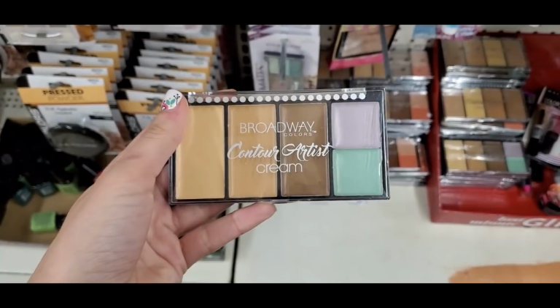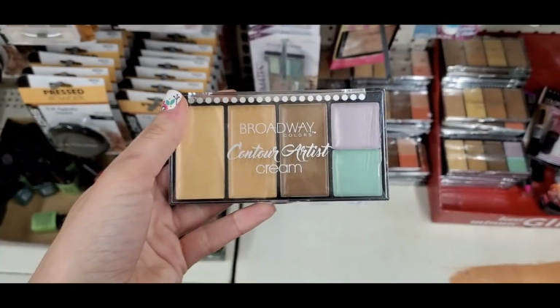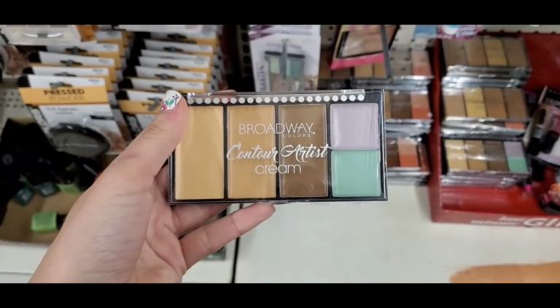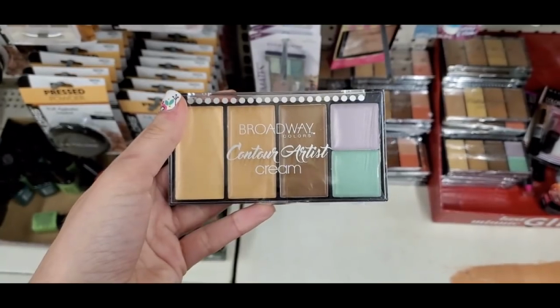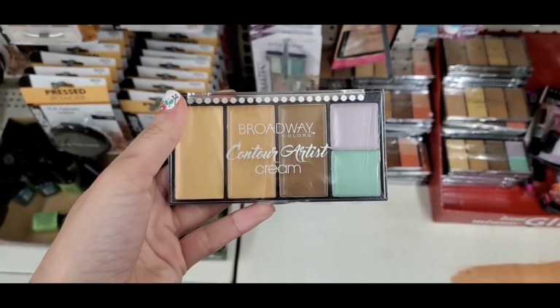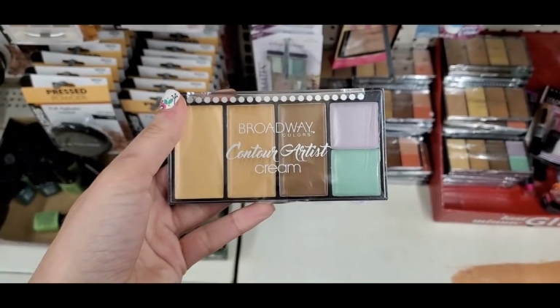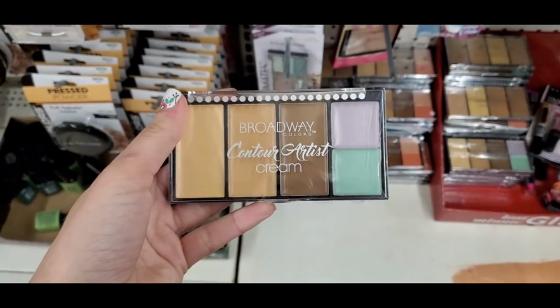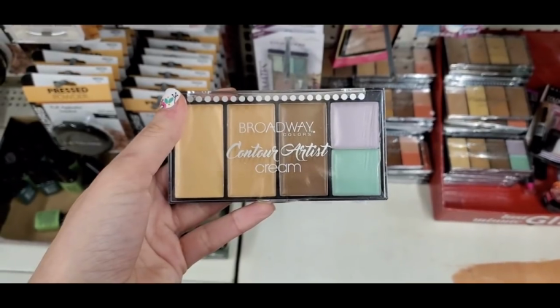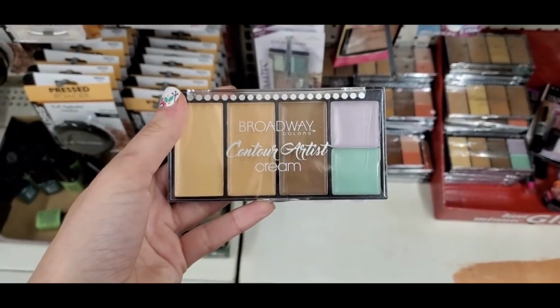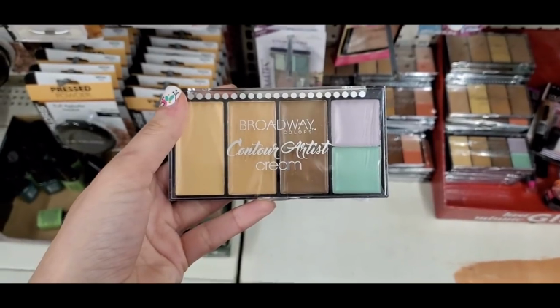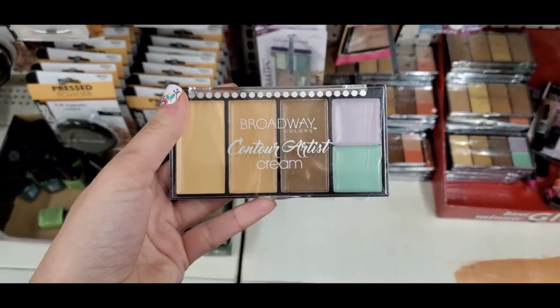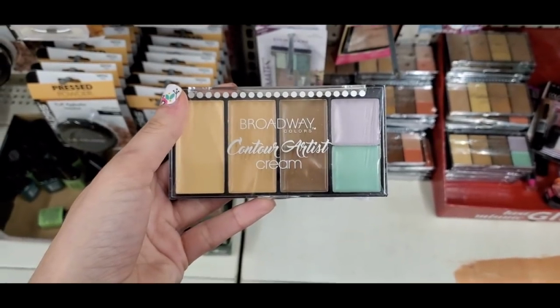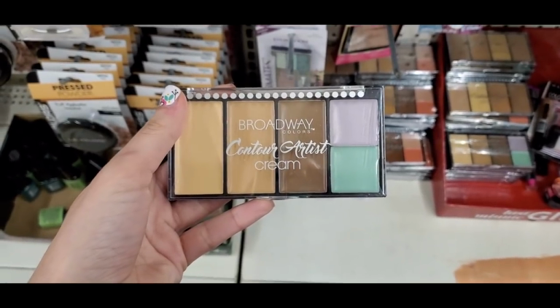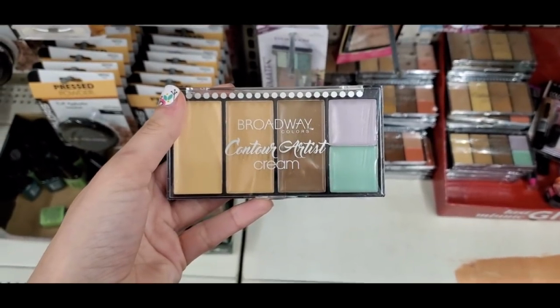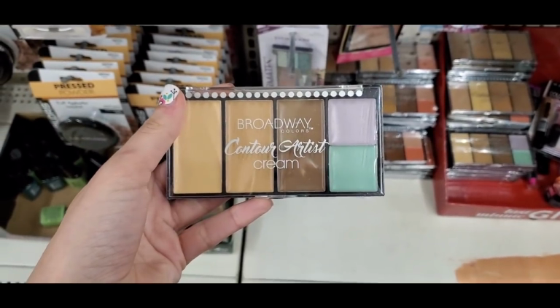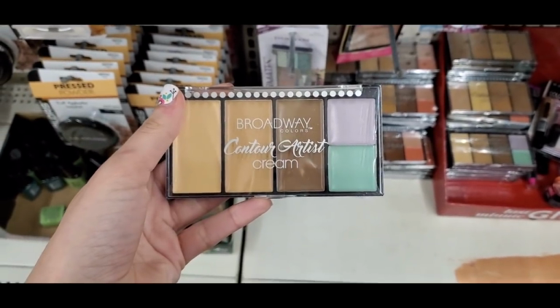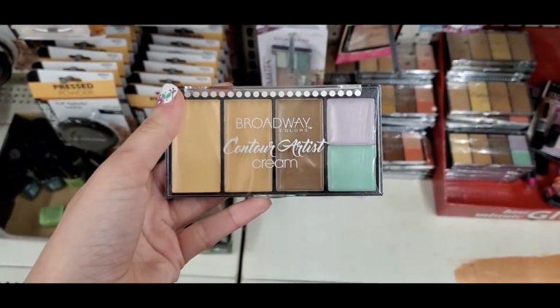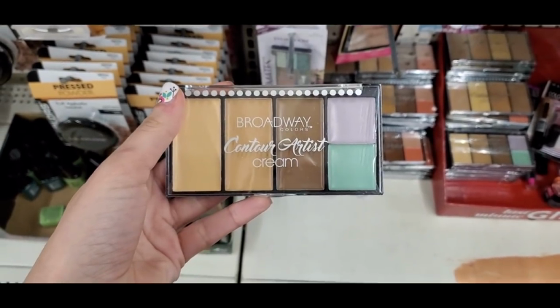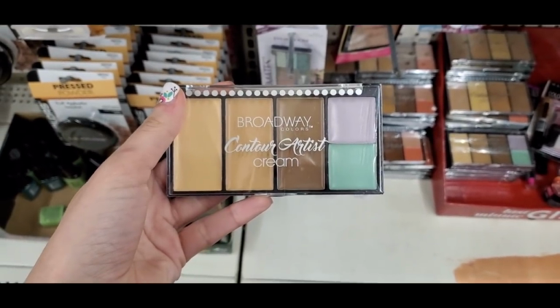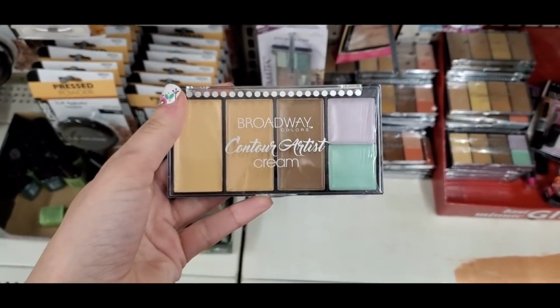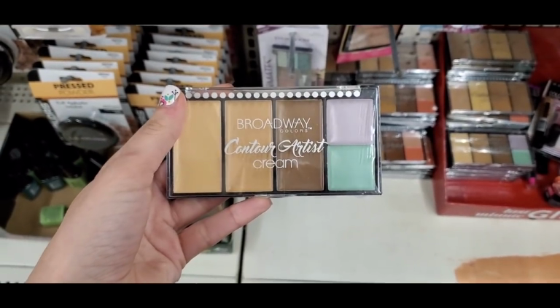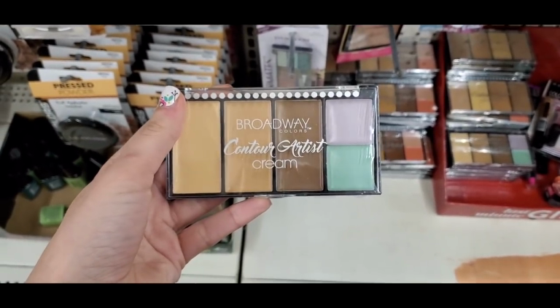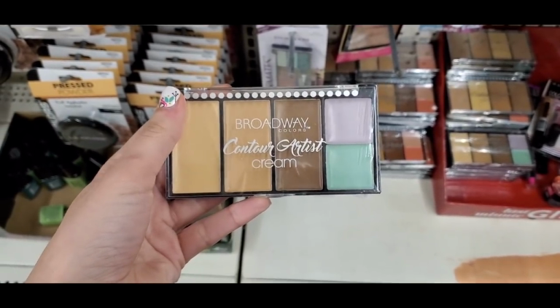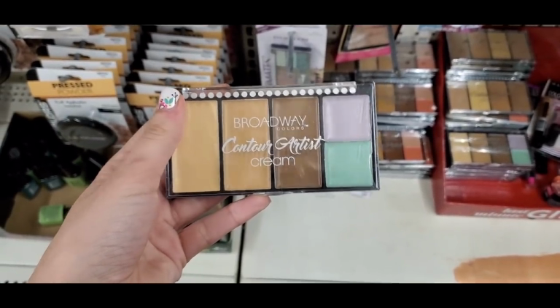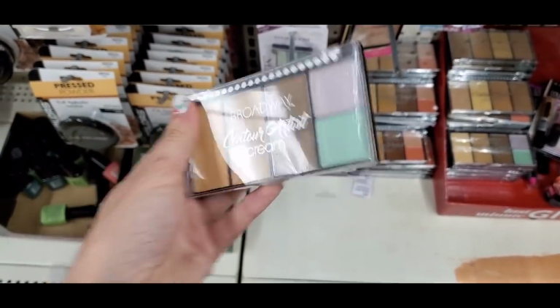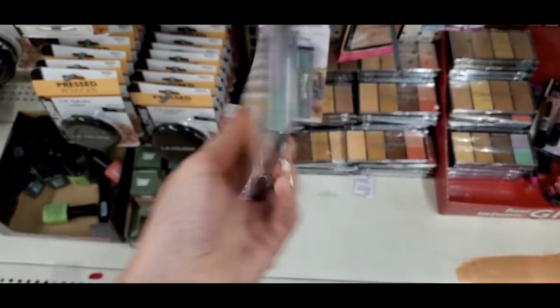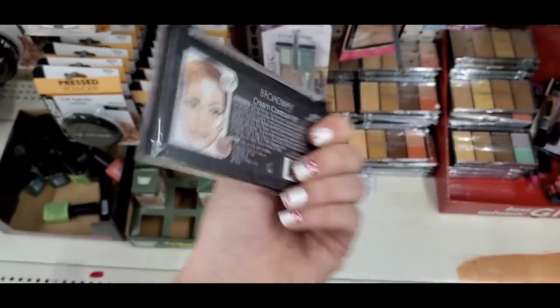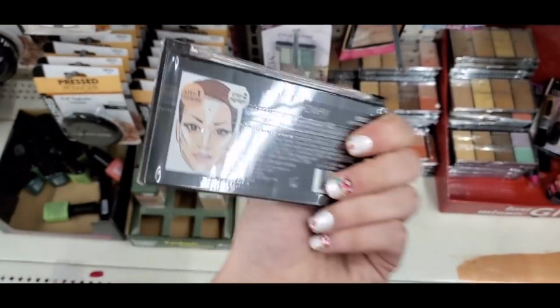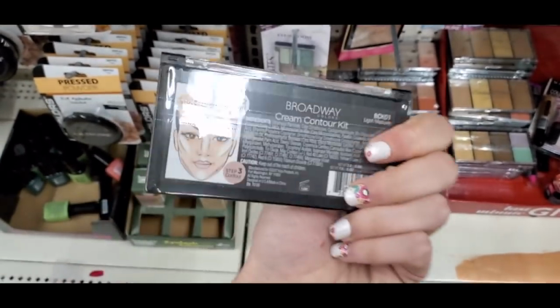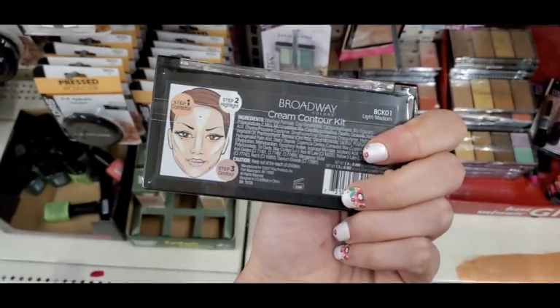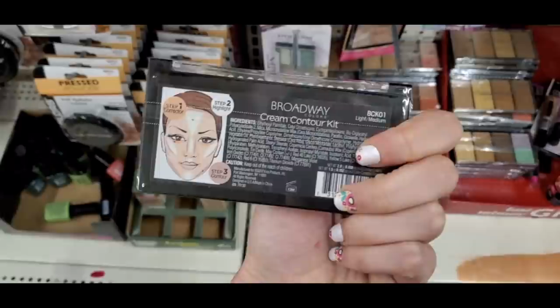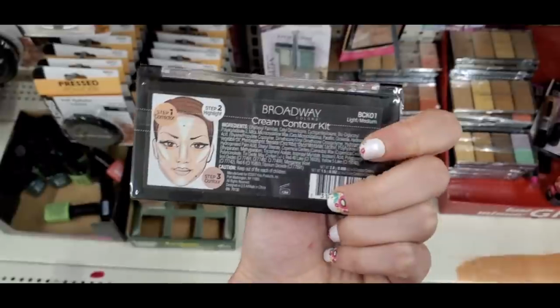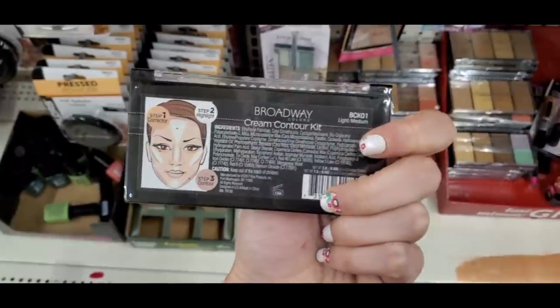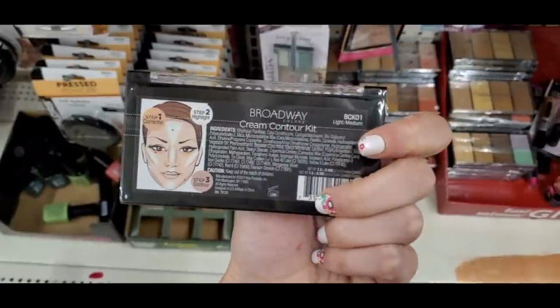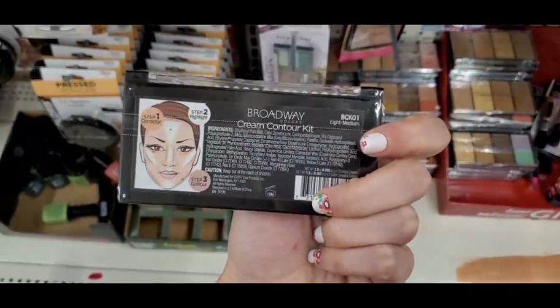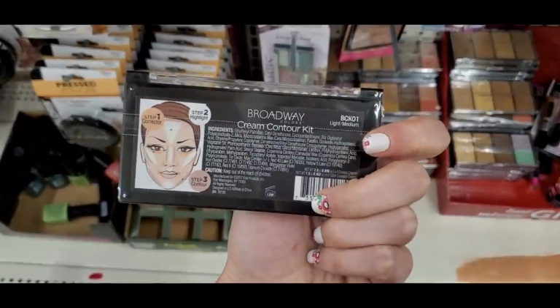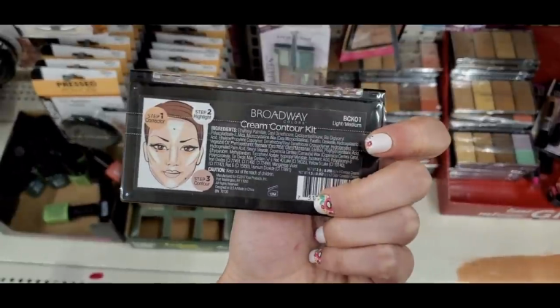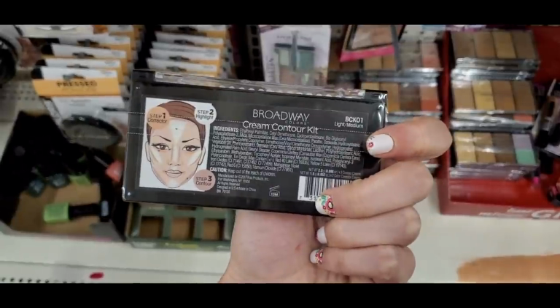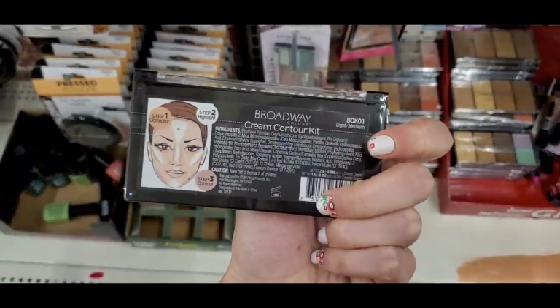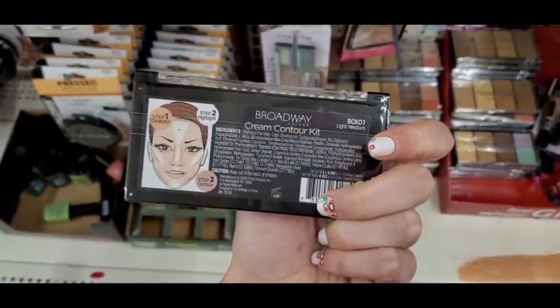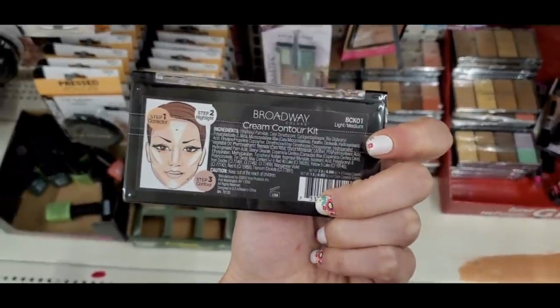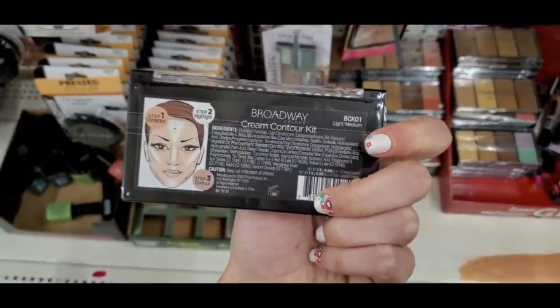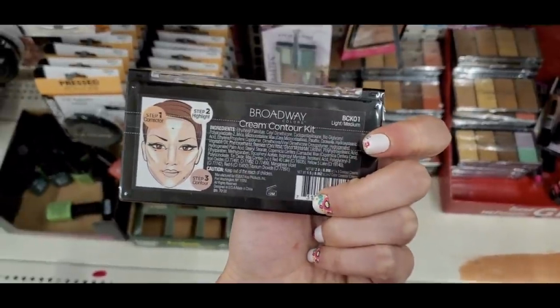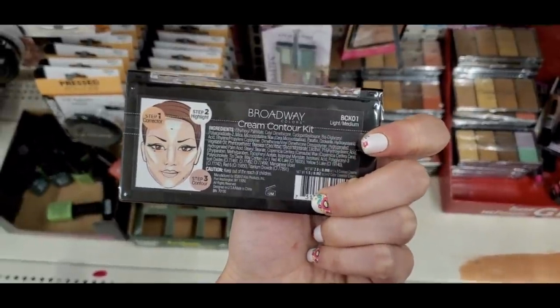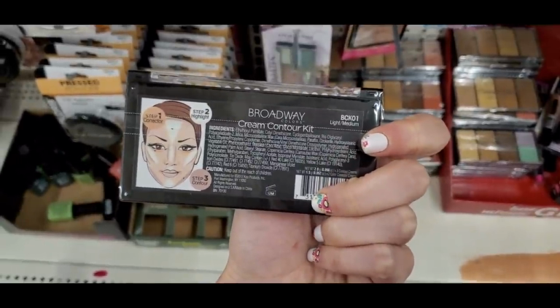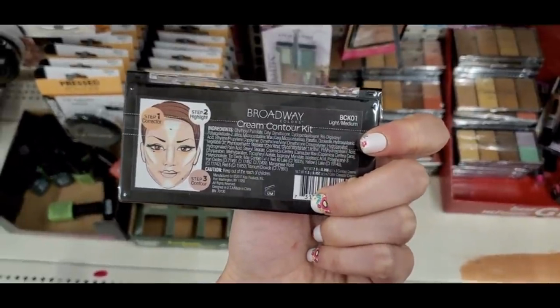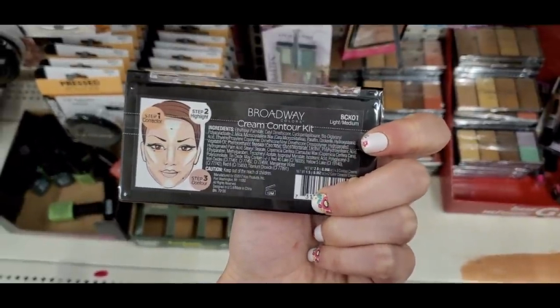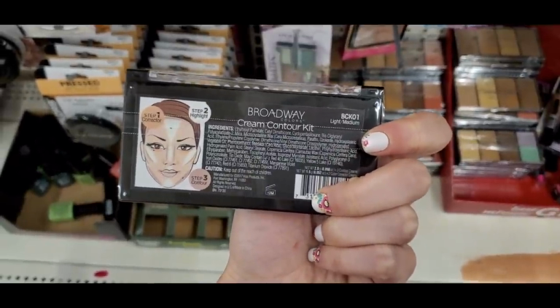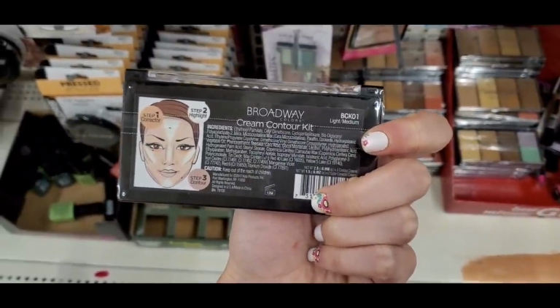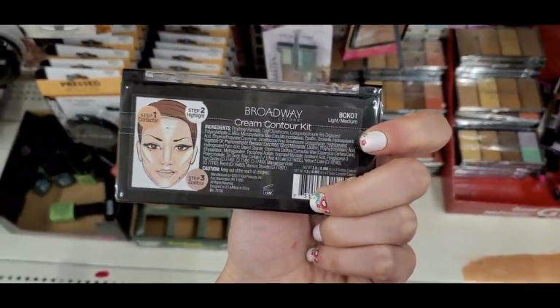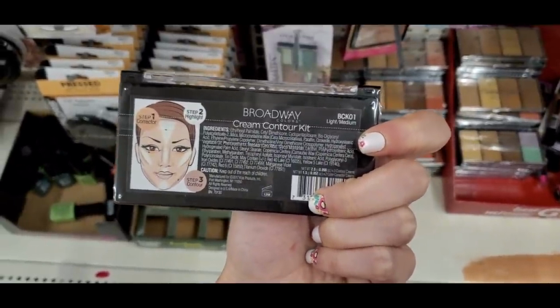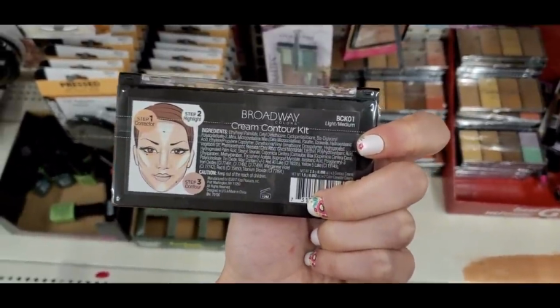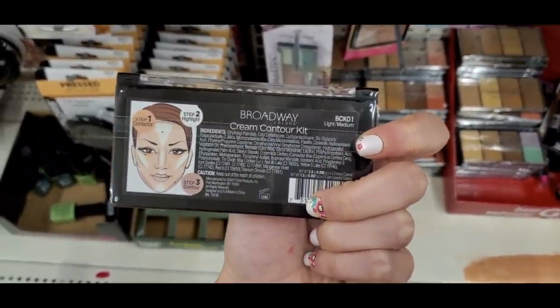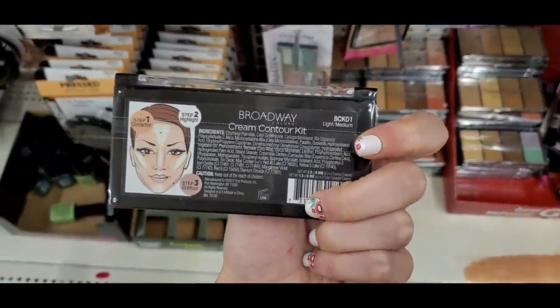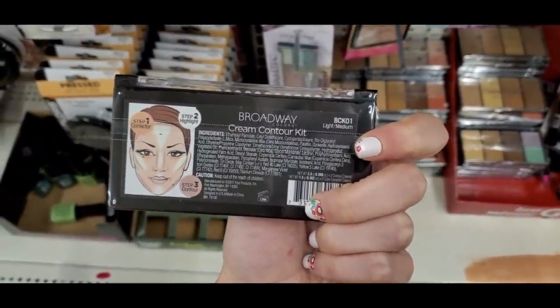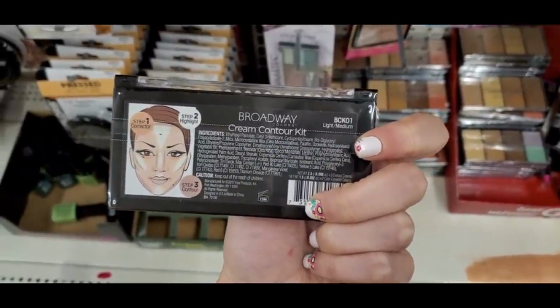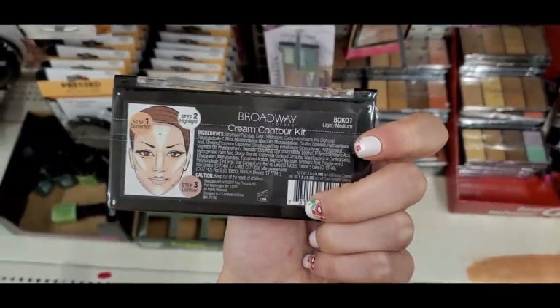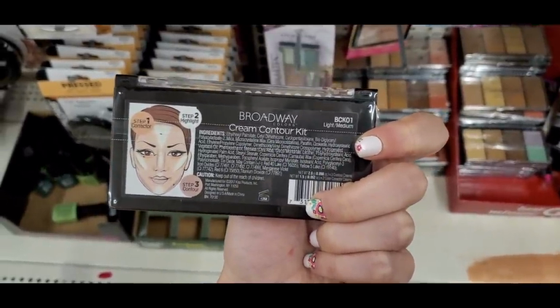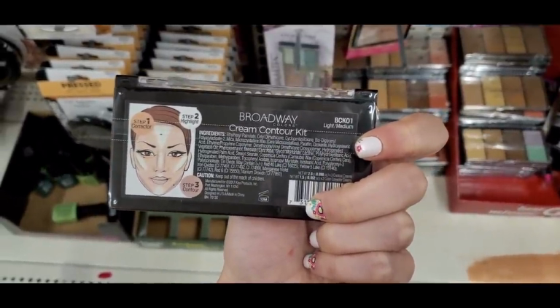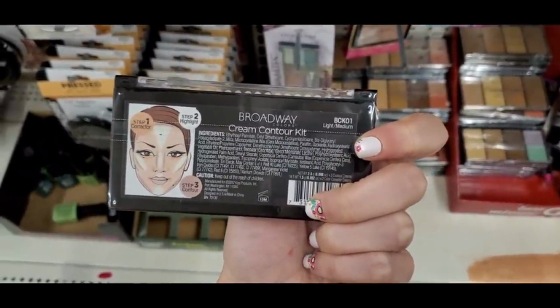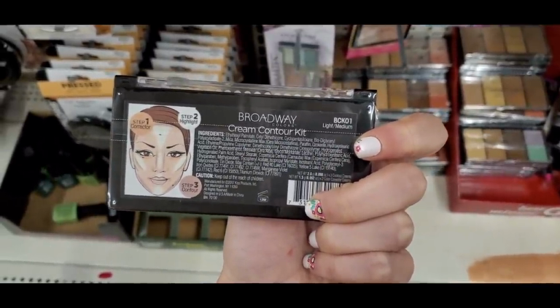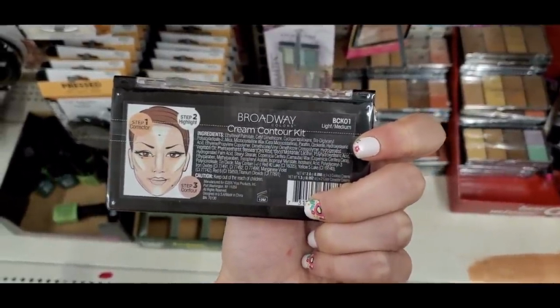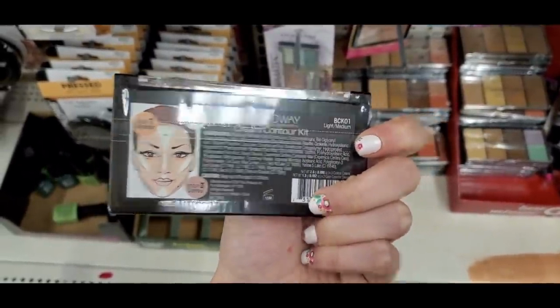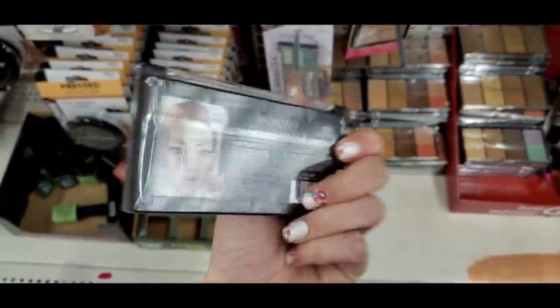There's also the Contour Artist cream in different shades — a lighter one and a deeper one.